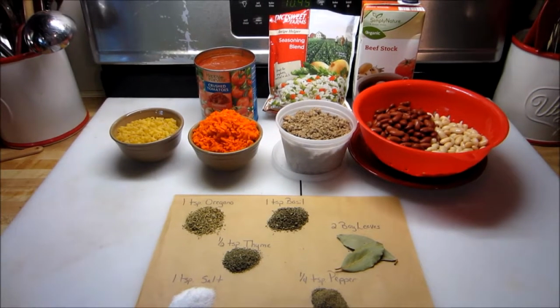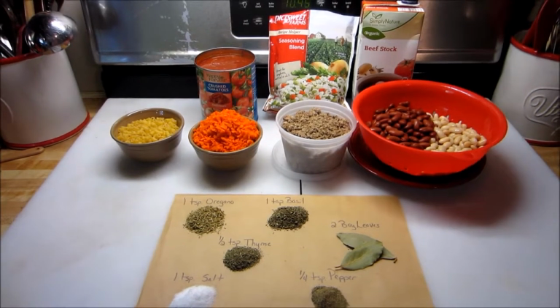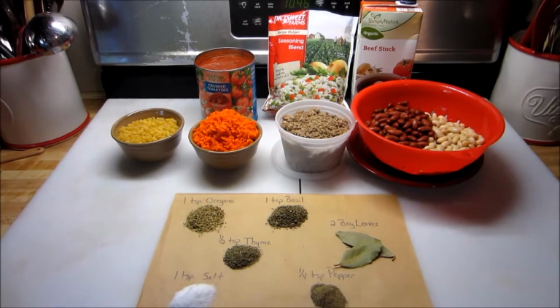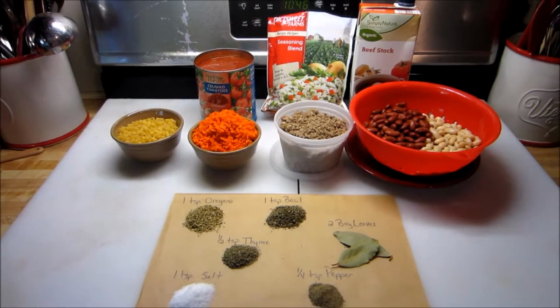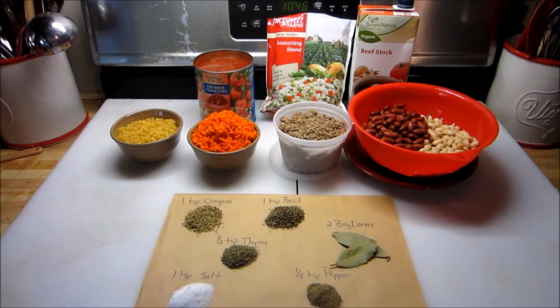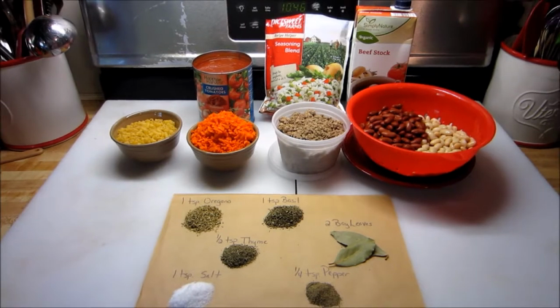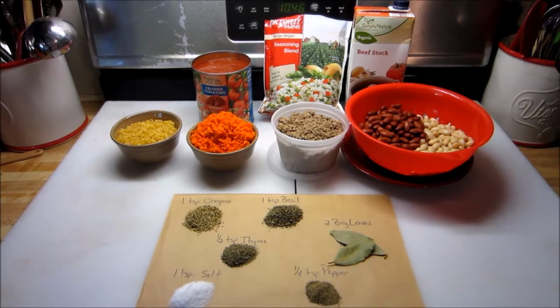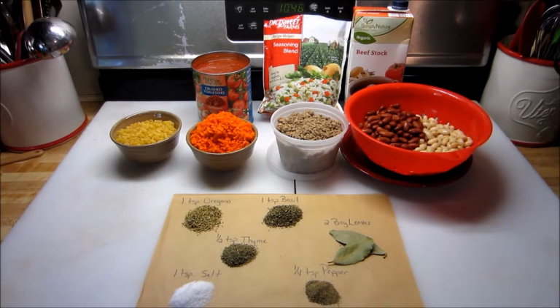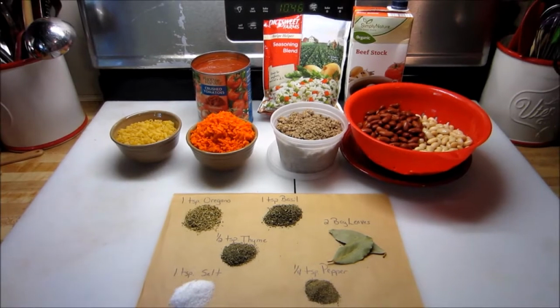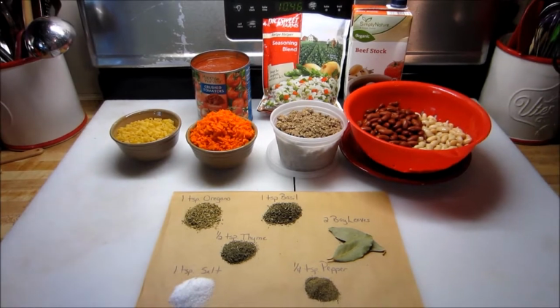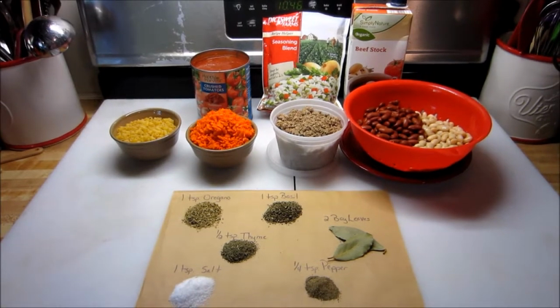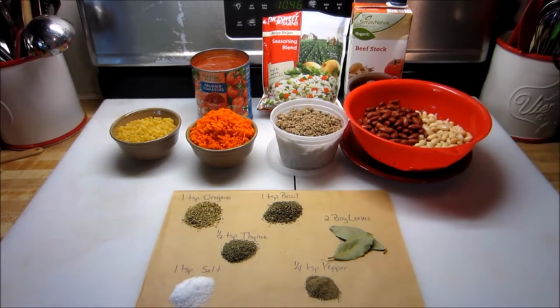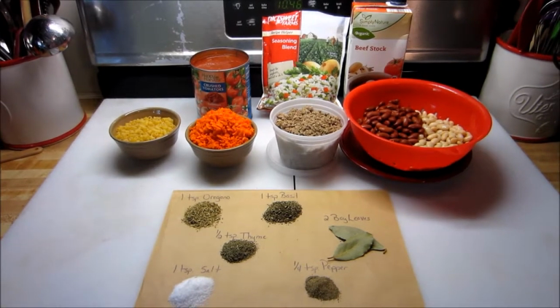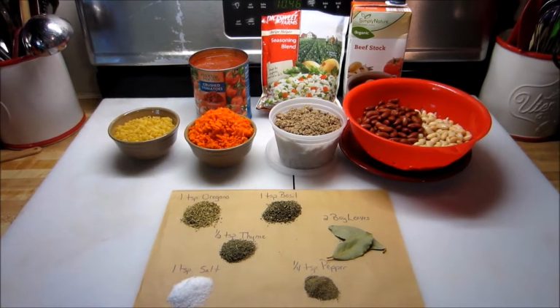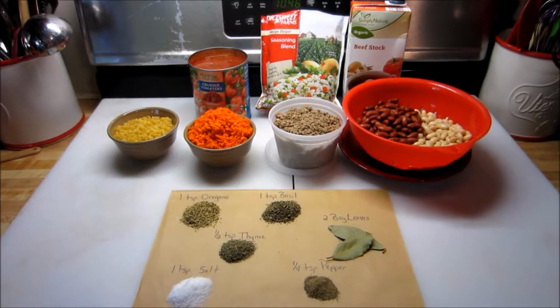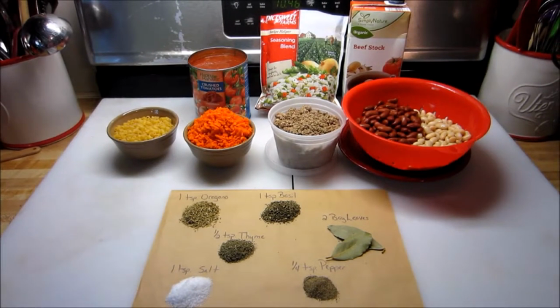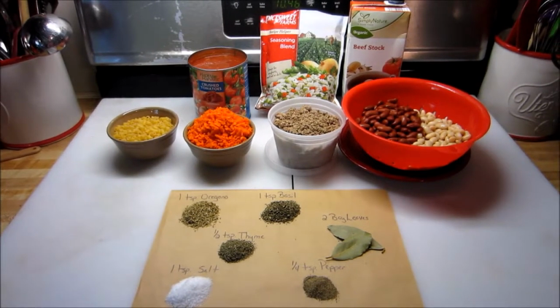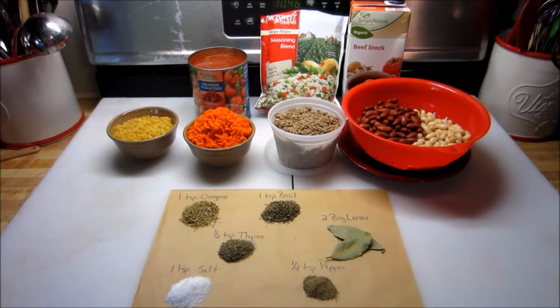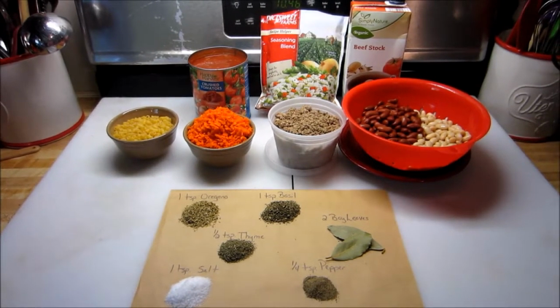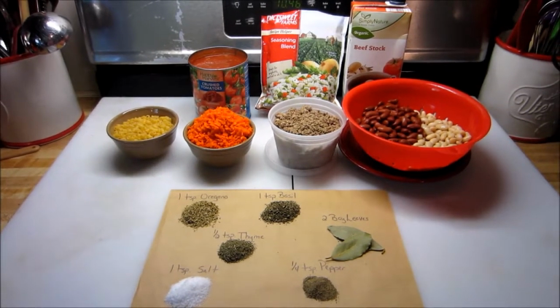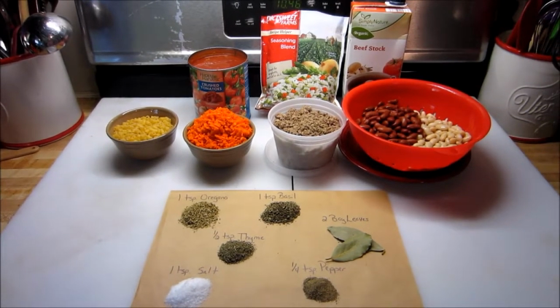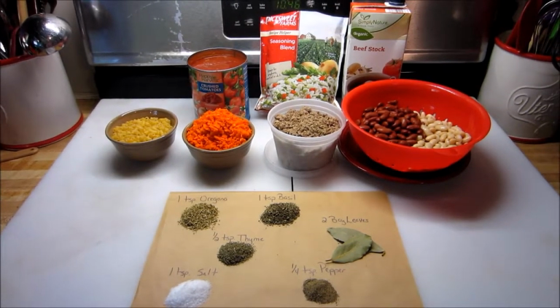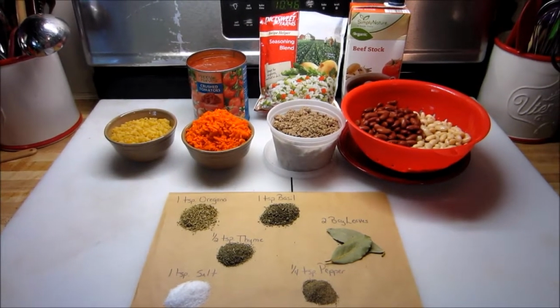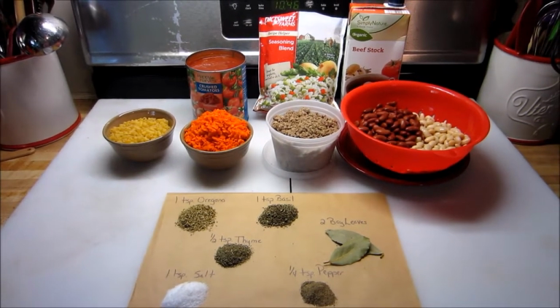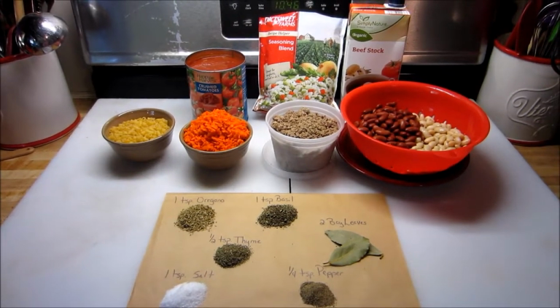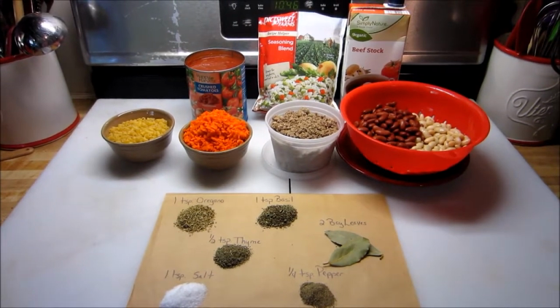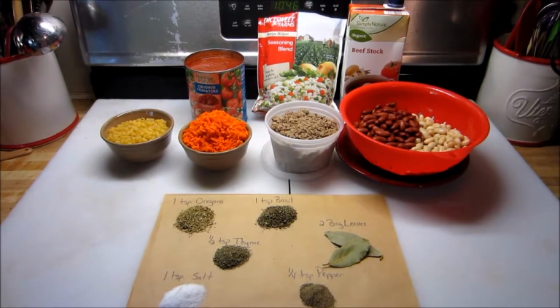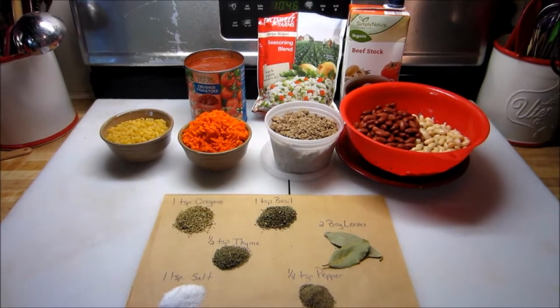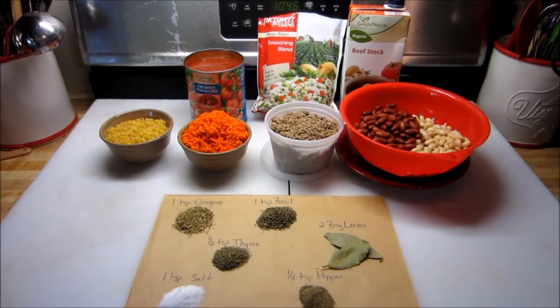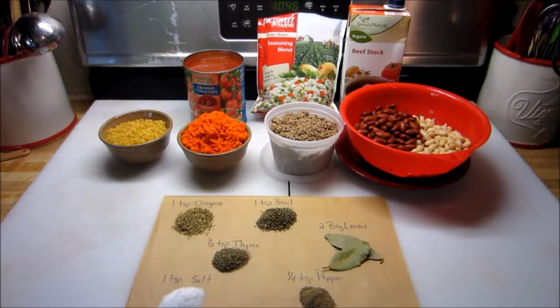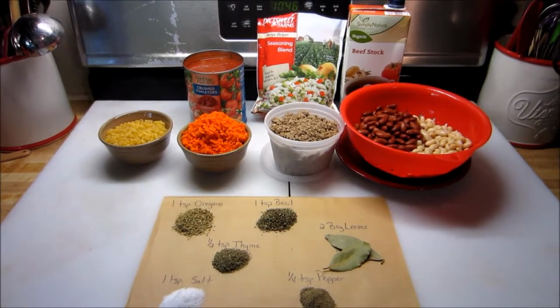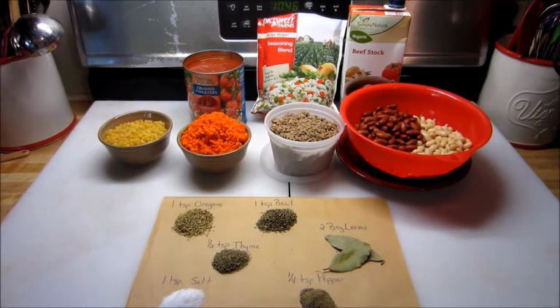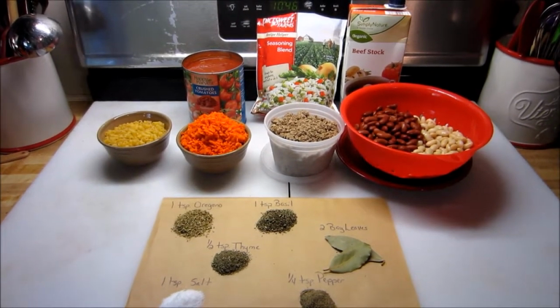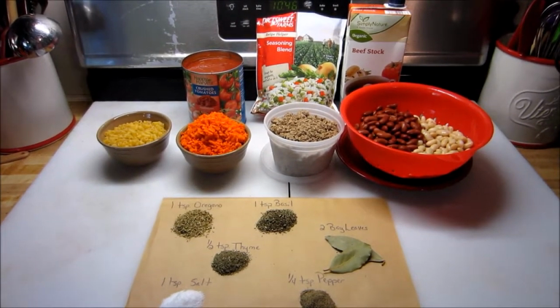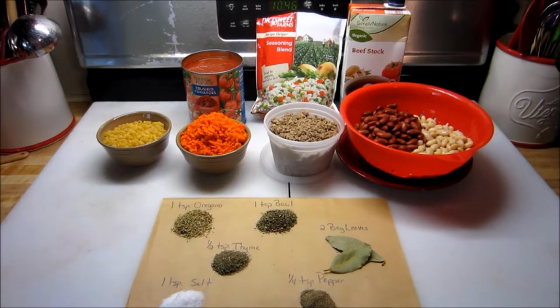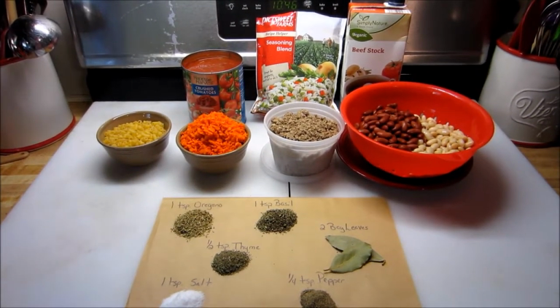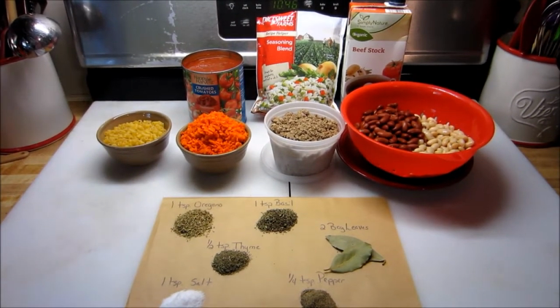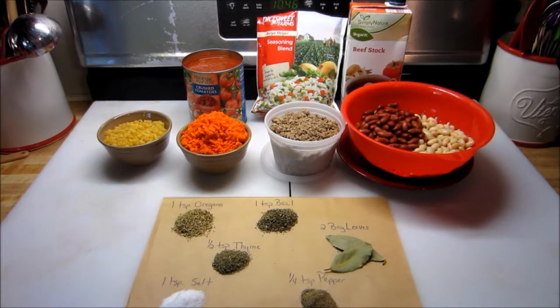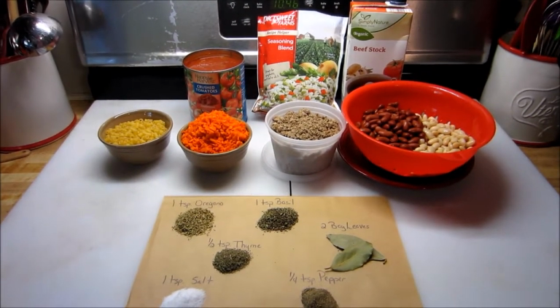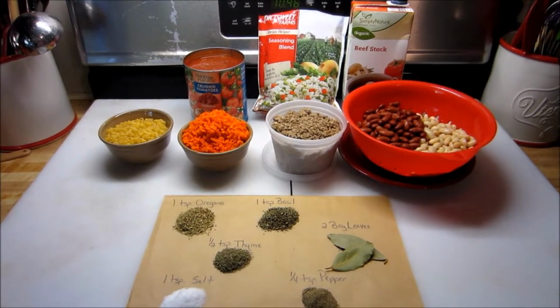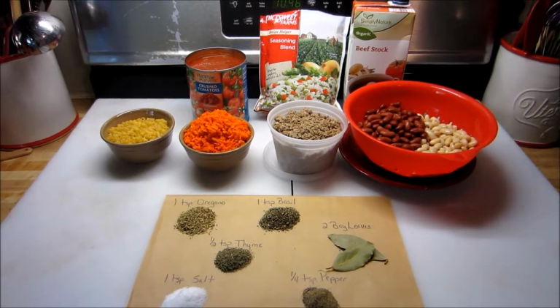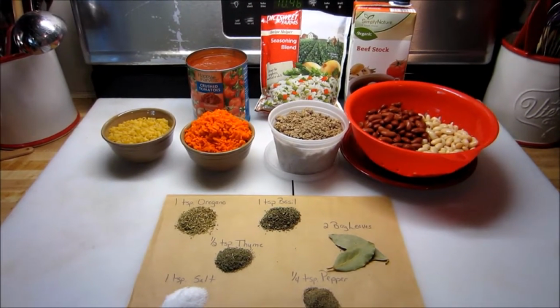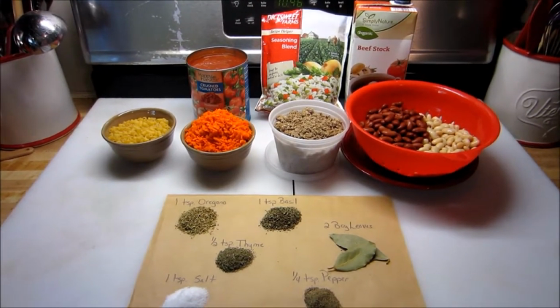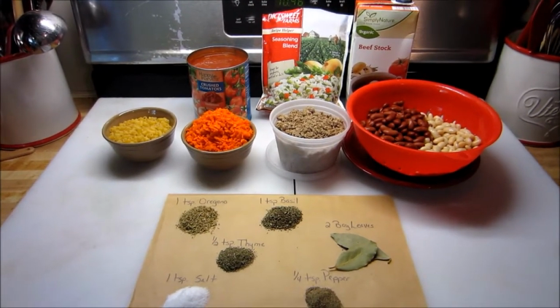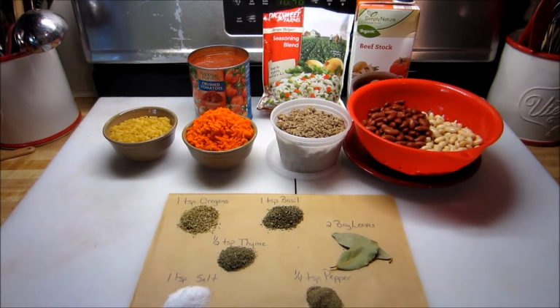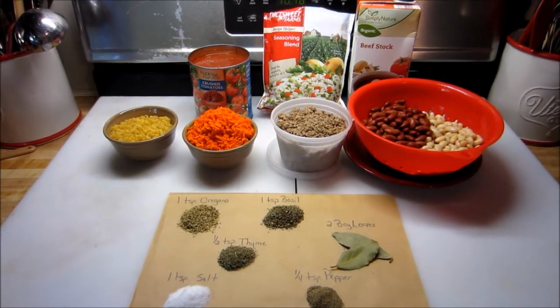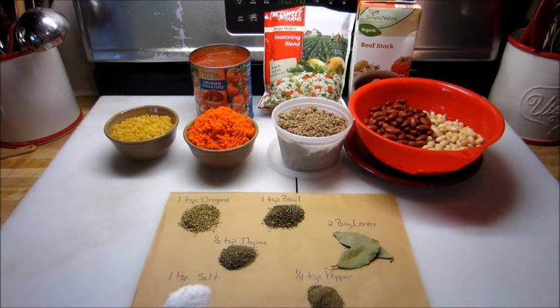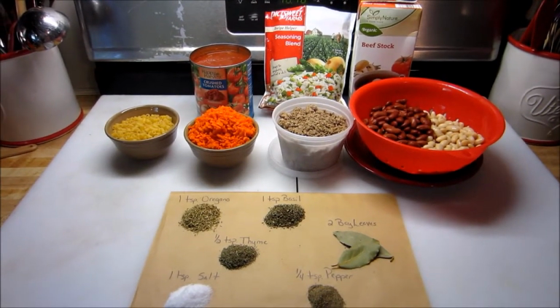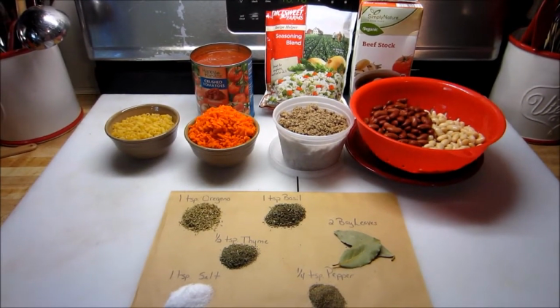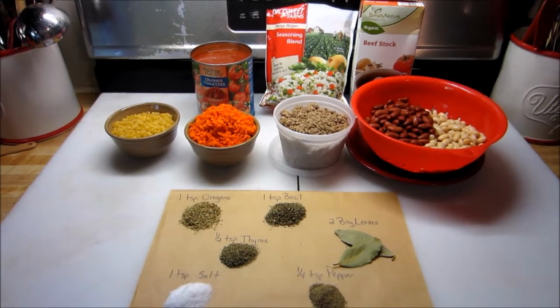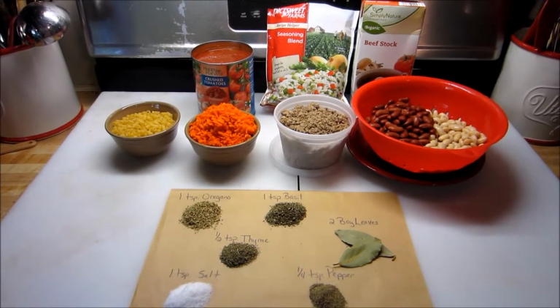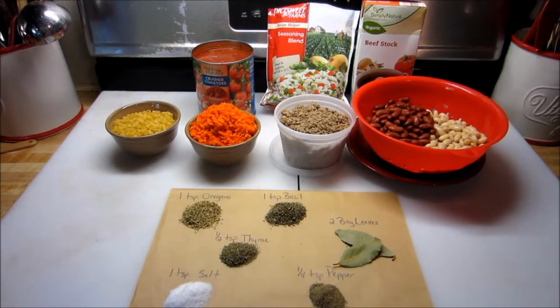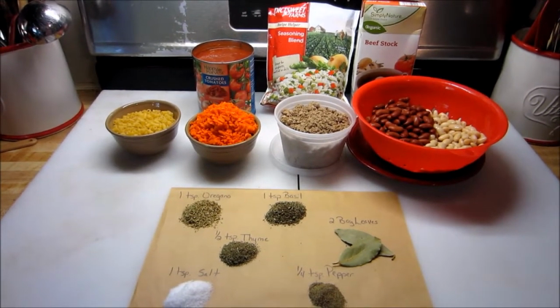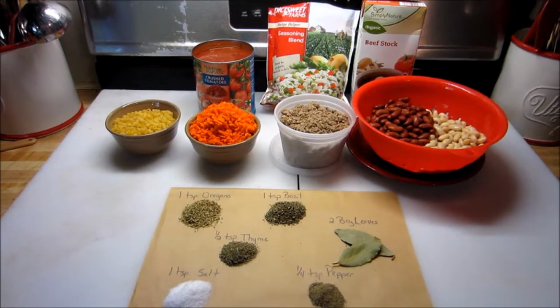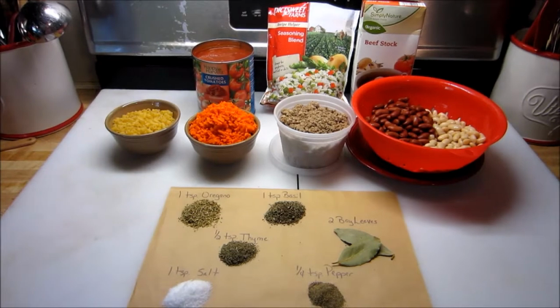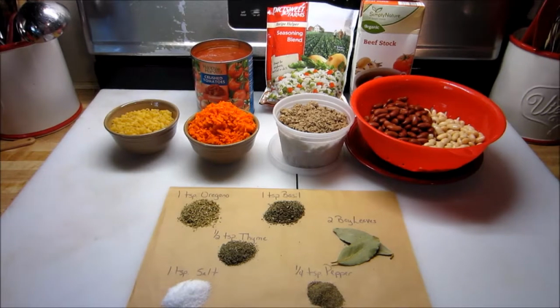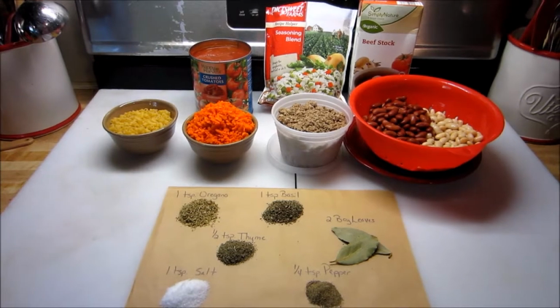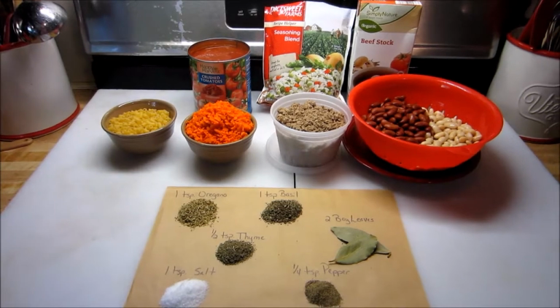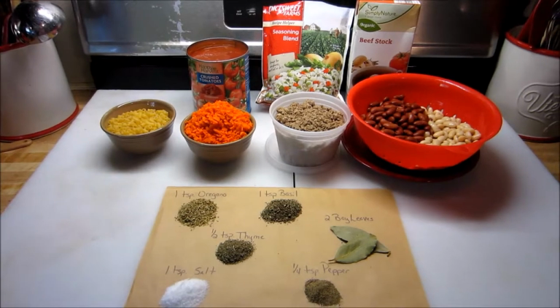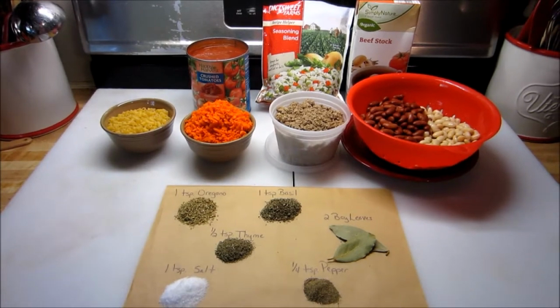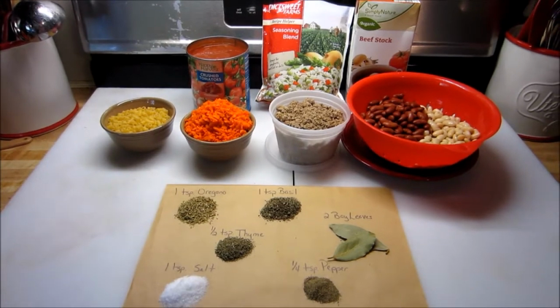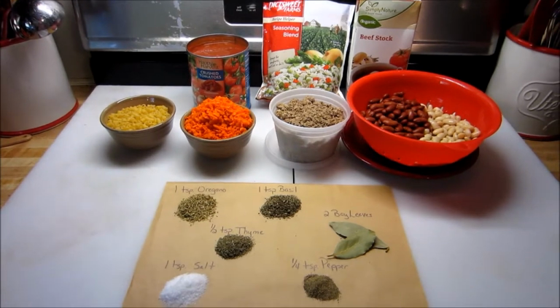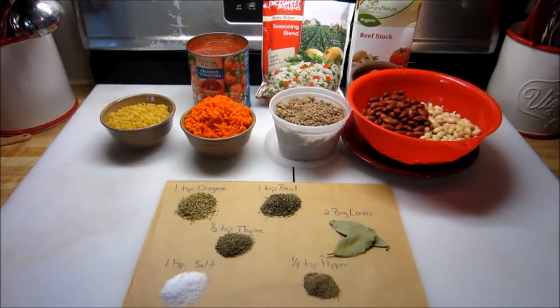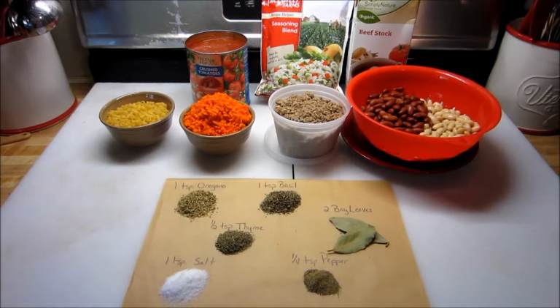This recipe is for the pasta e fagioli soup. It's made in a four quart slow cooker and it will serve six to eight people.